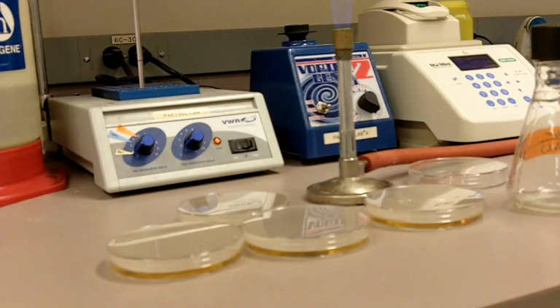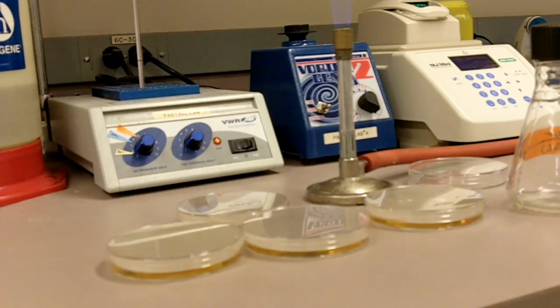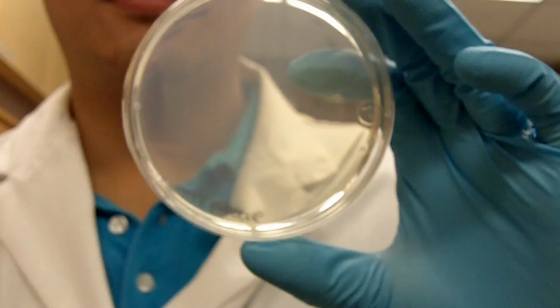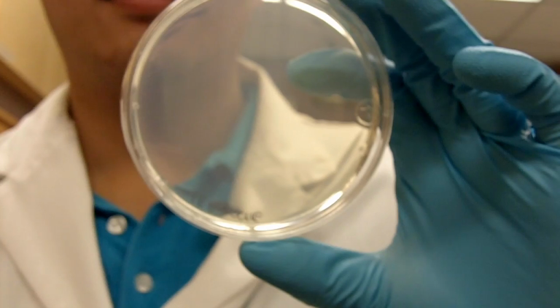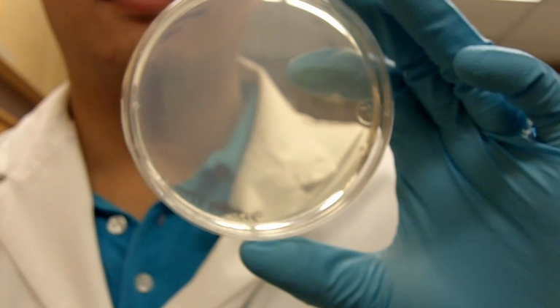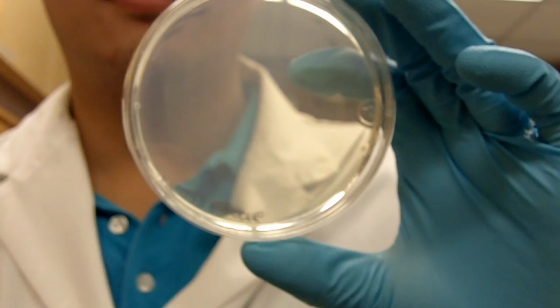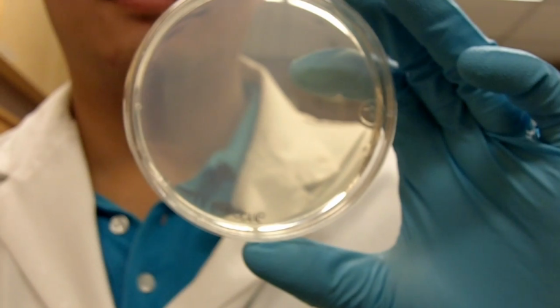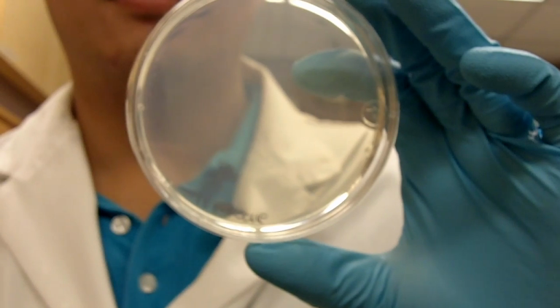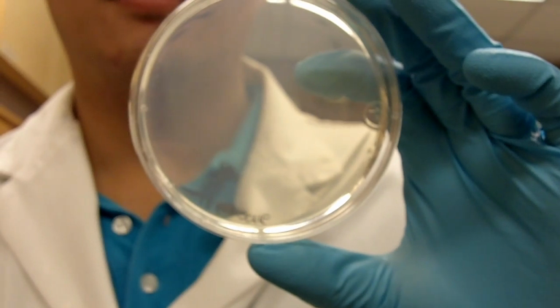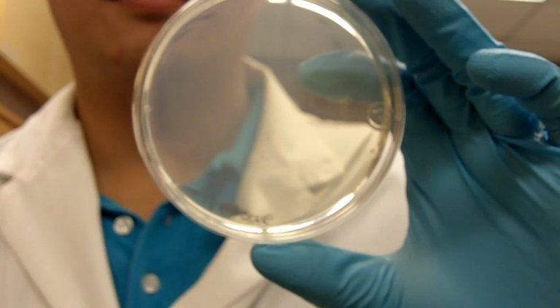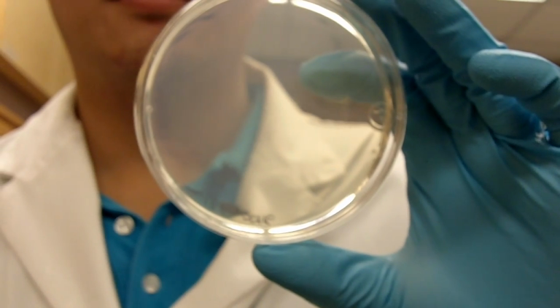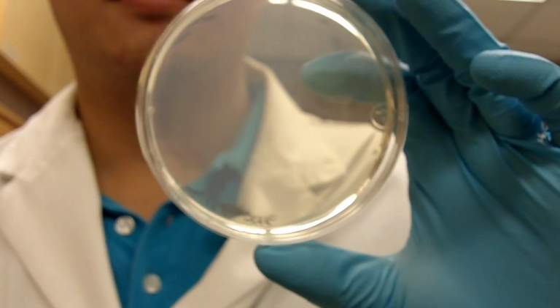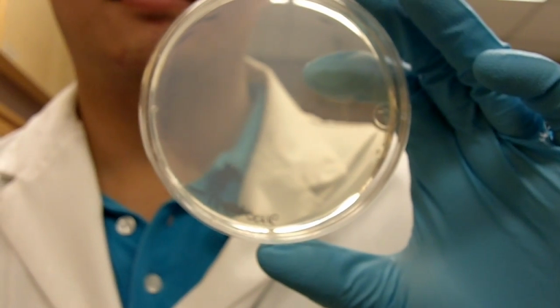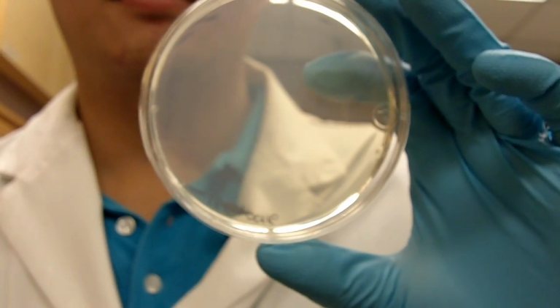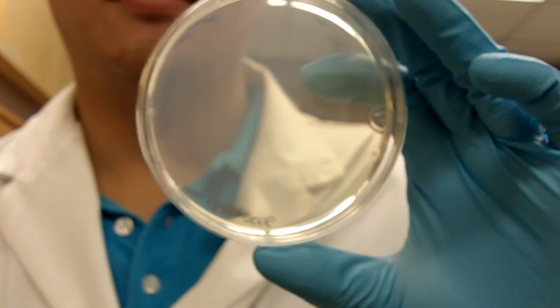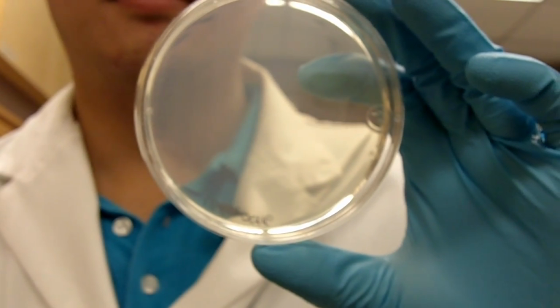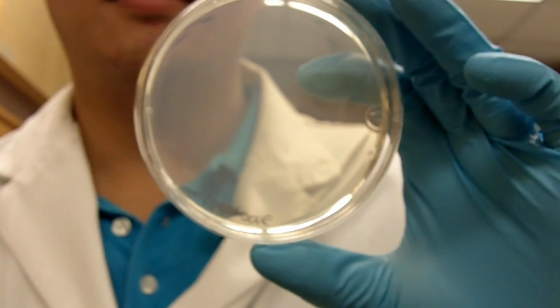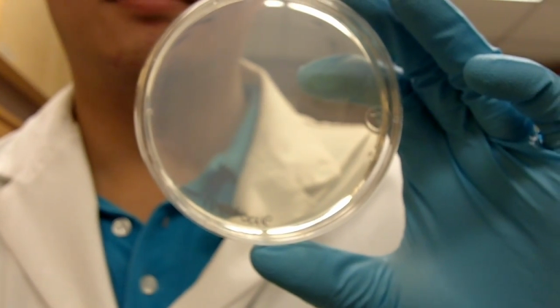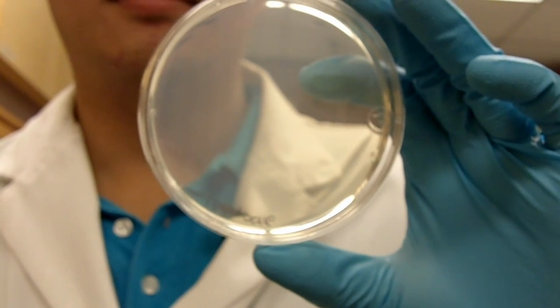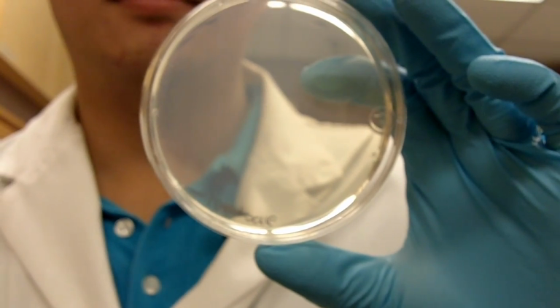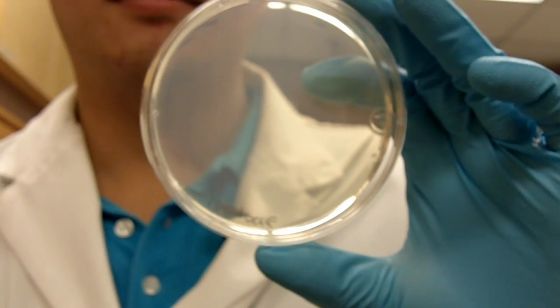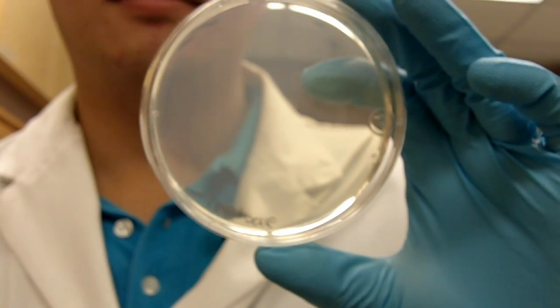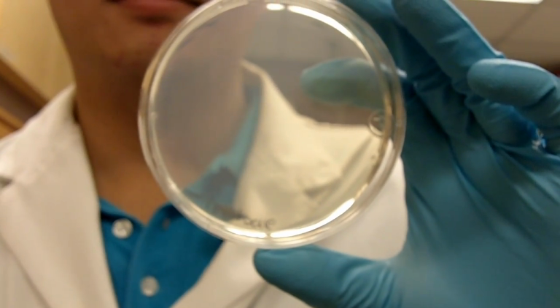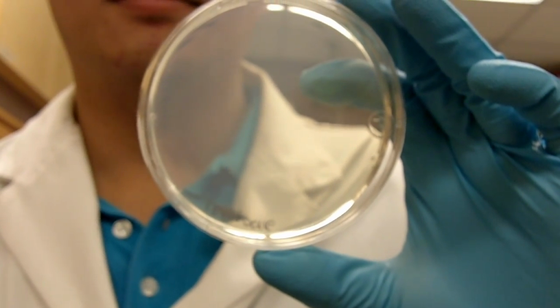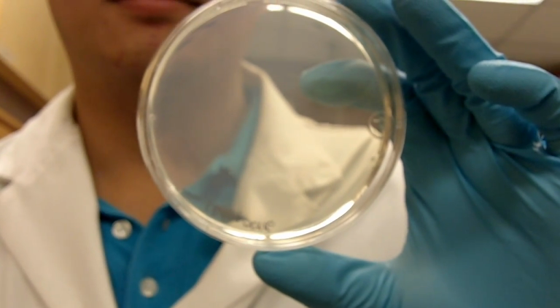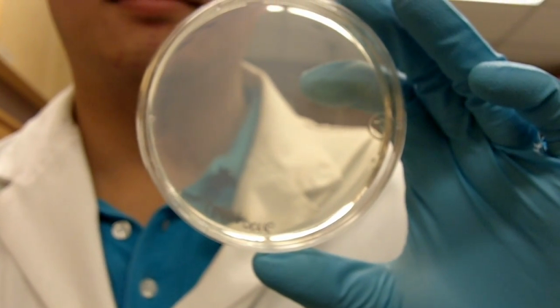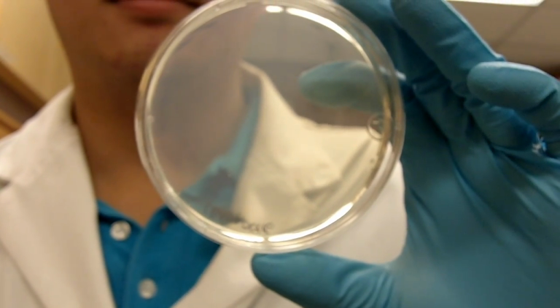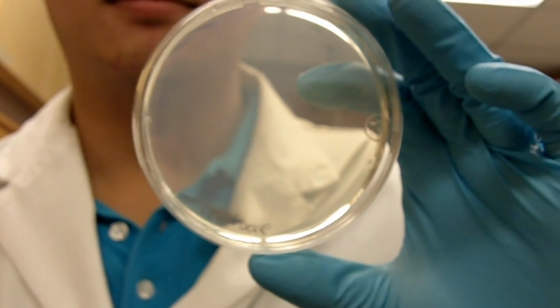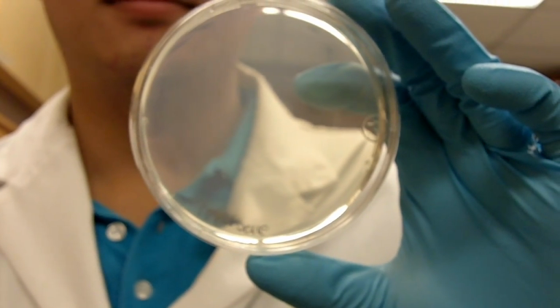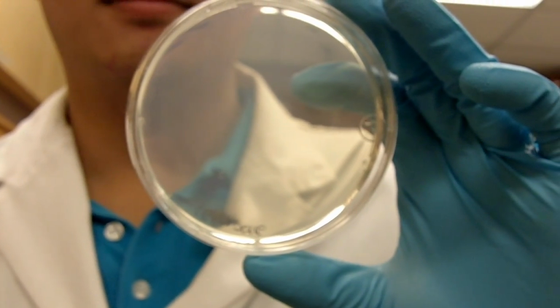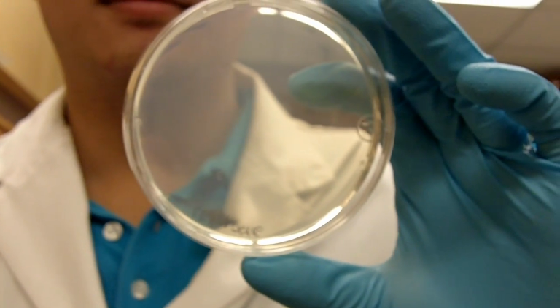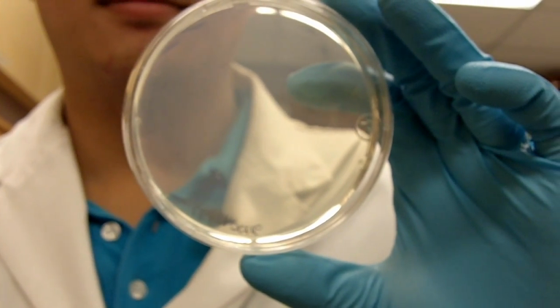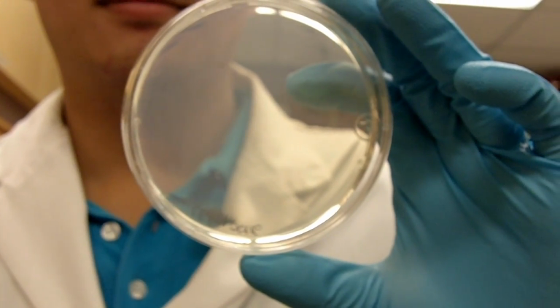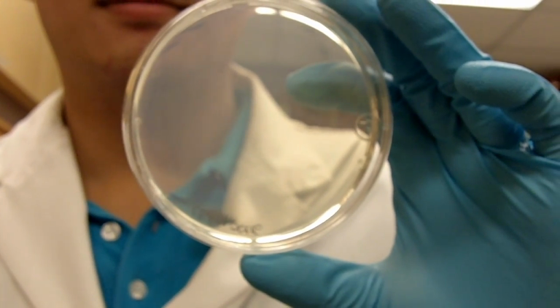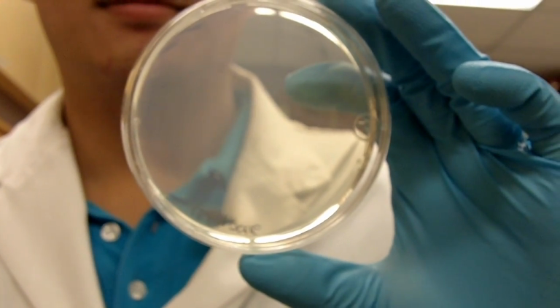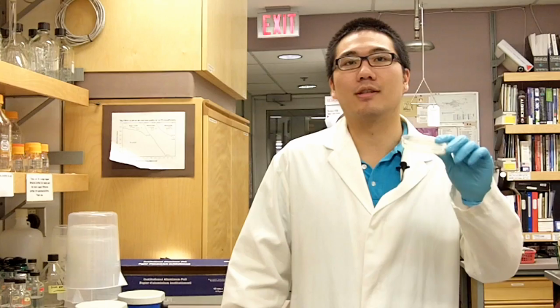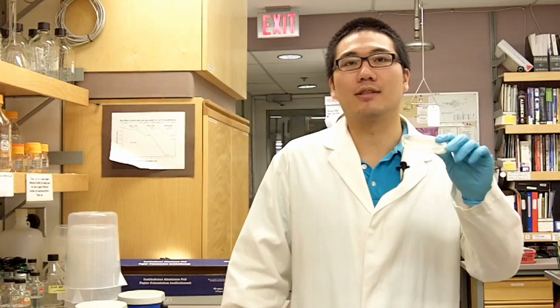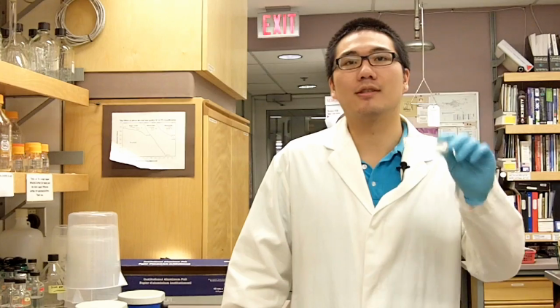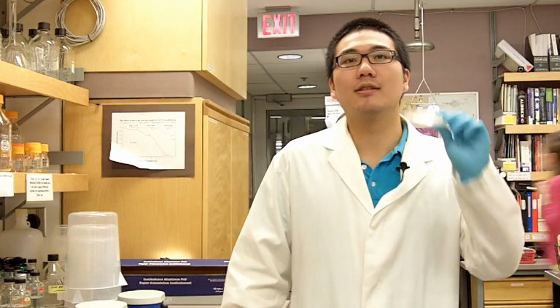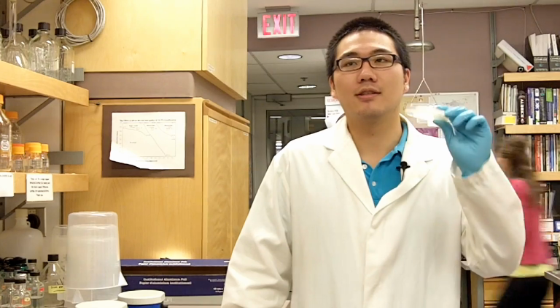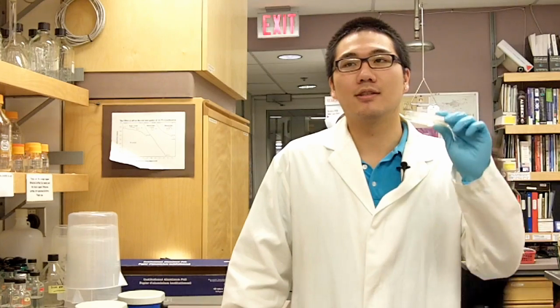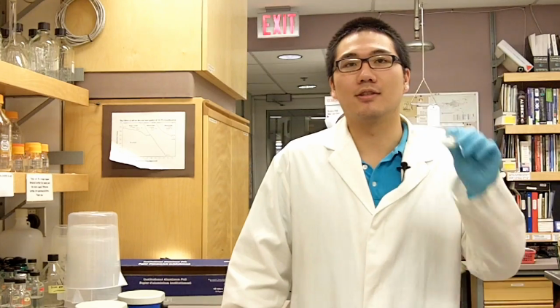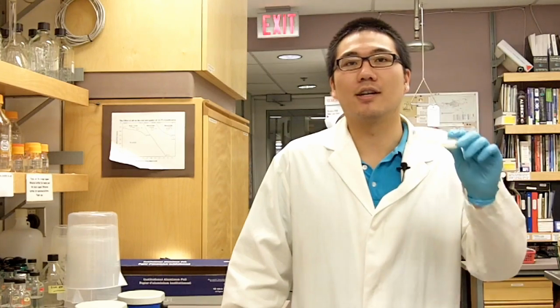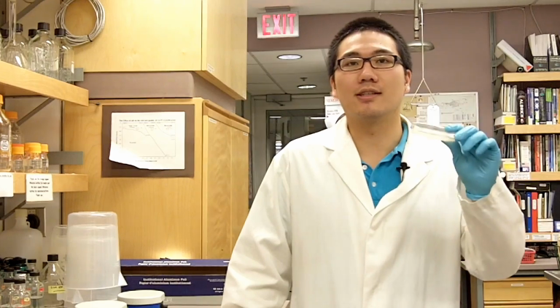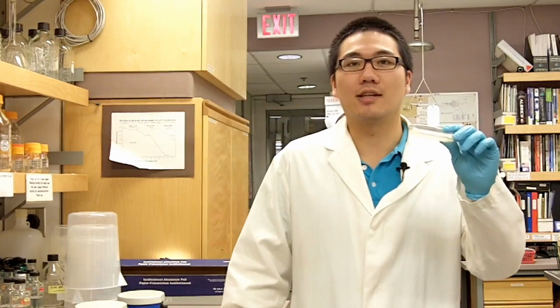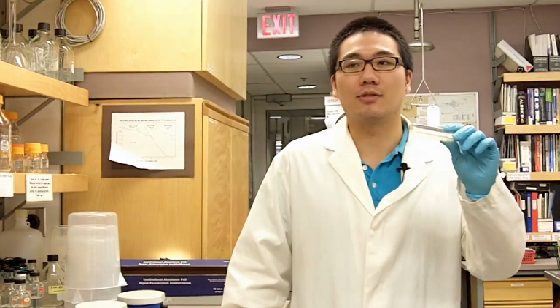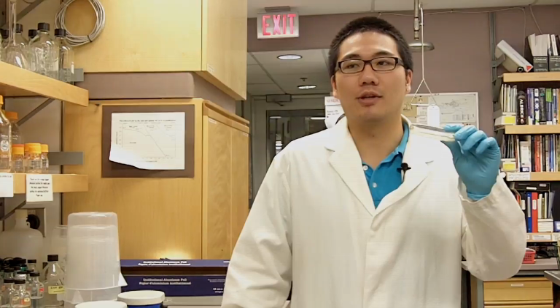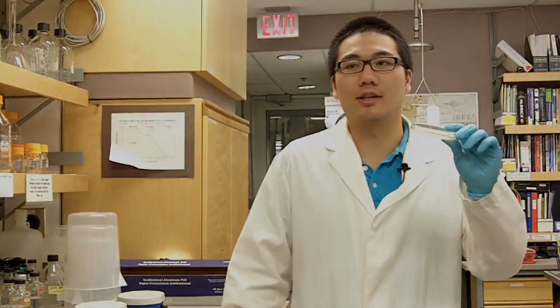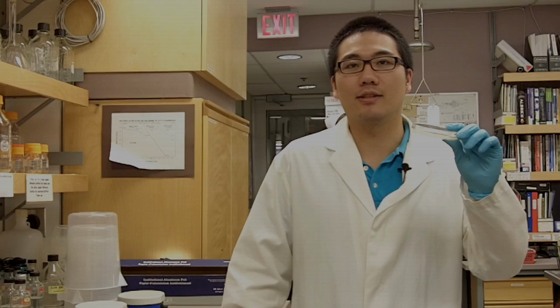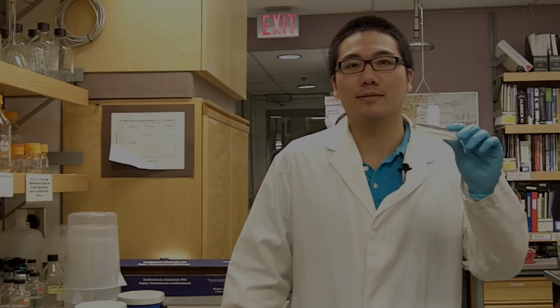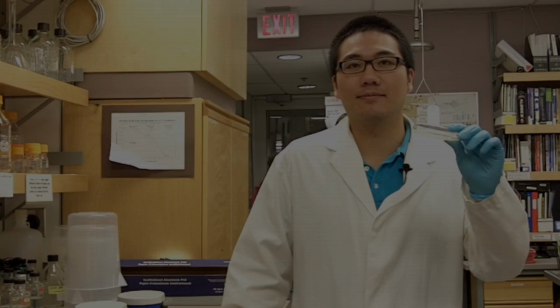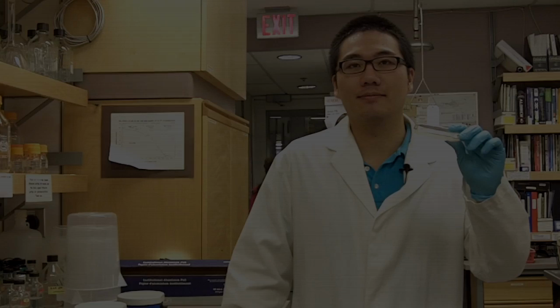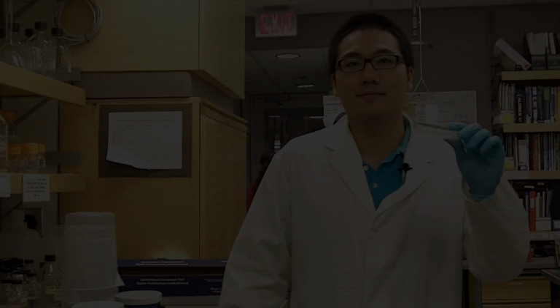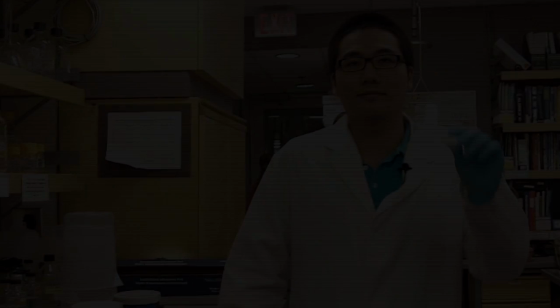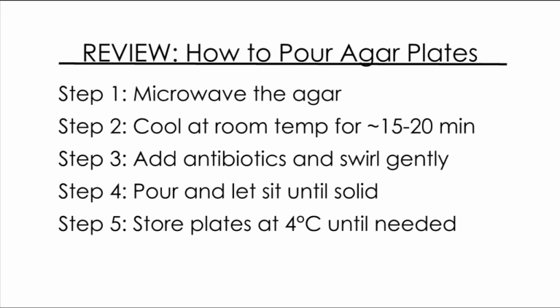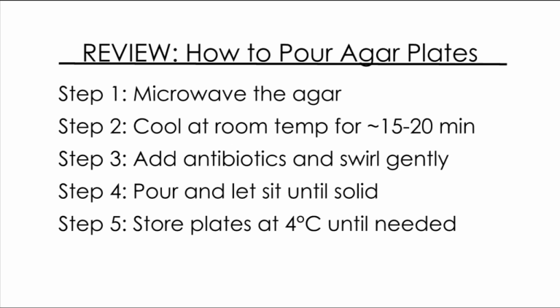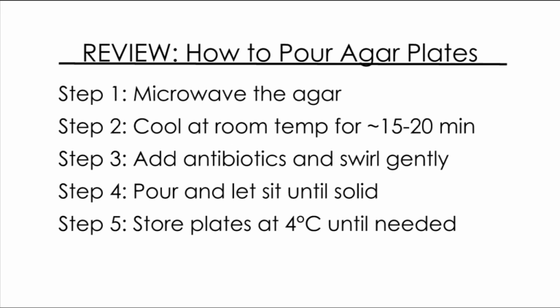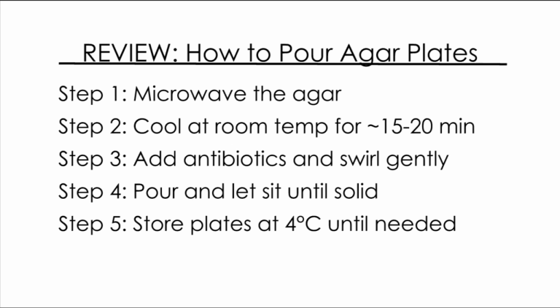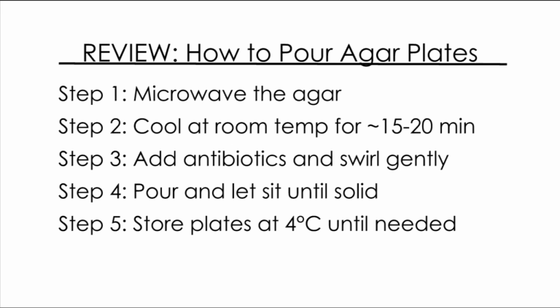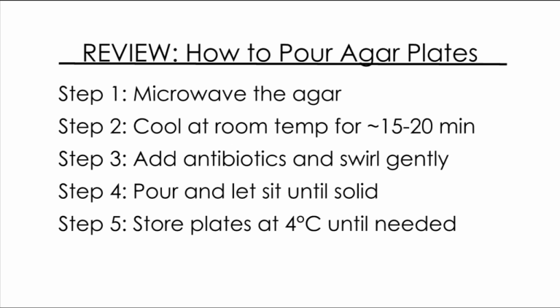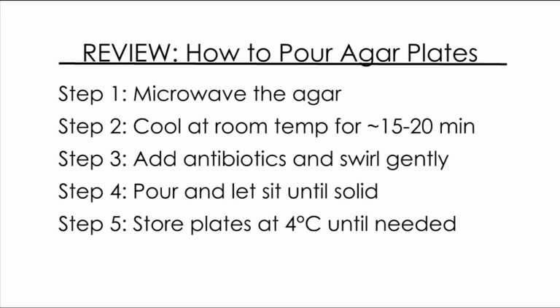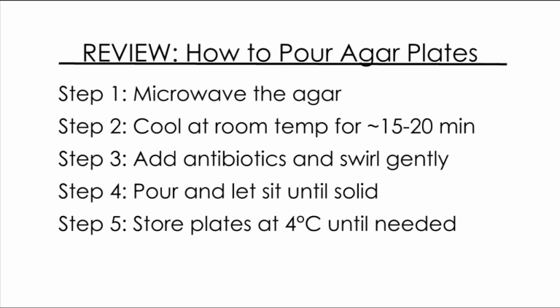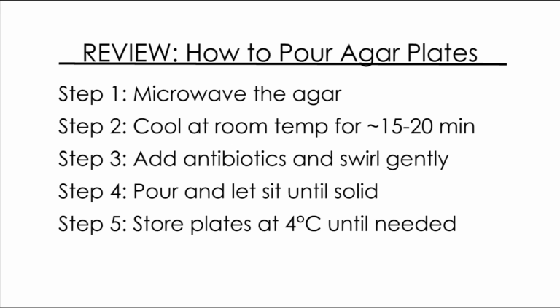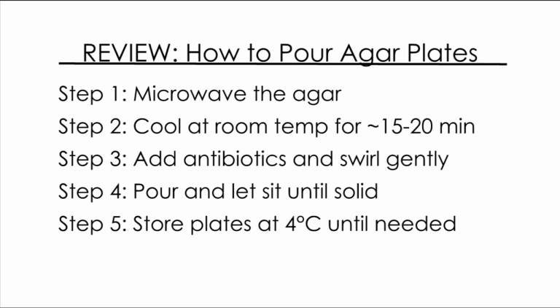This is what you get when it's done, and the plates are better to be stored at 4 degrees. See you guys next week. Let's go.